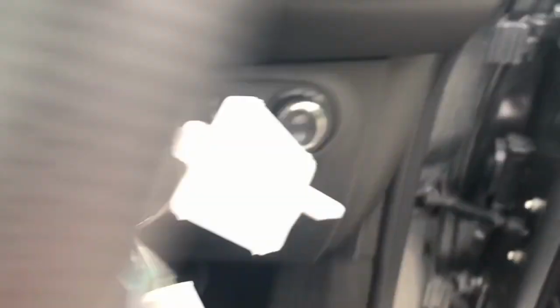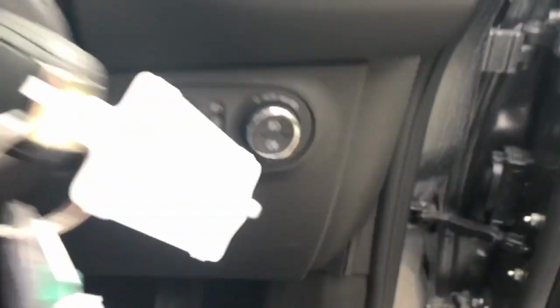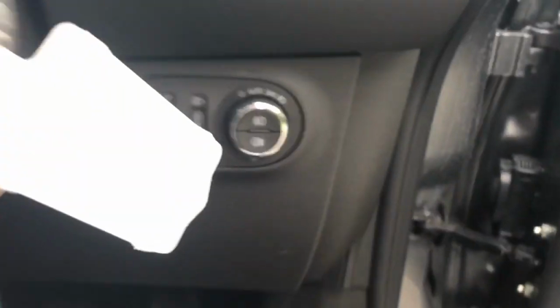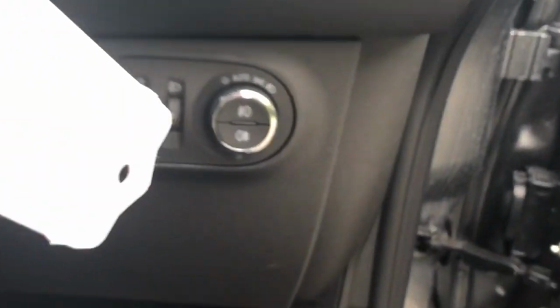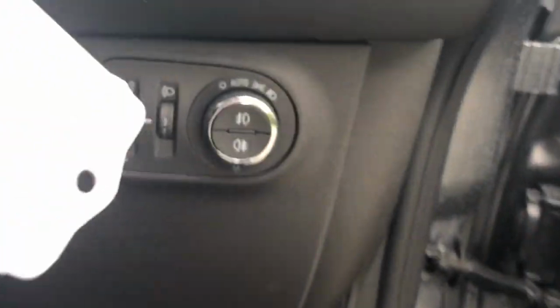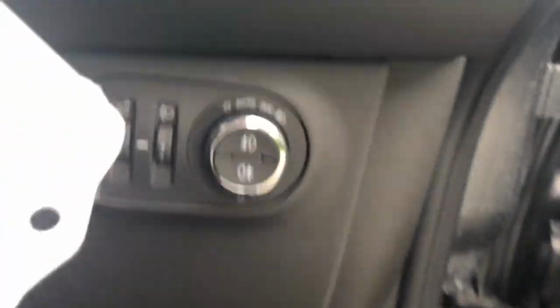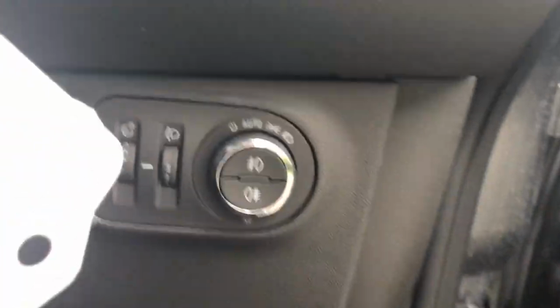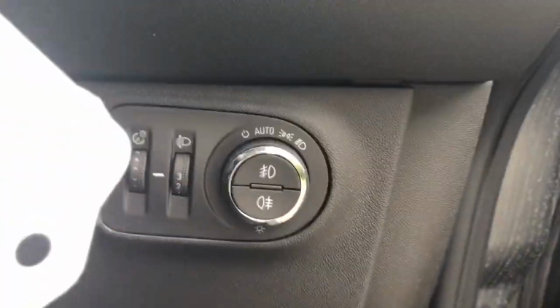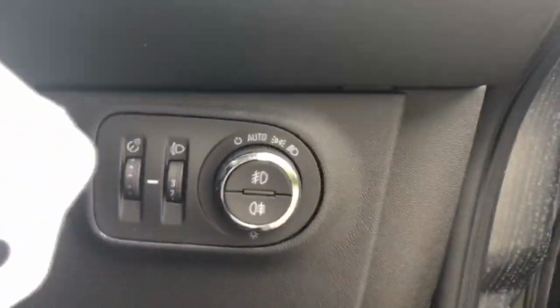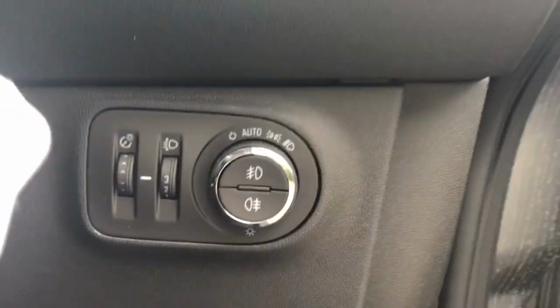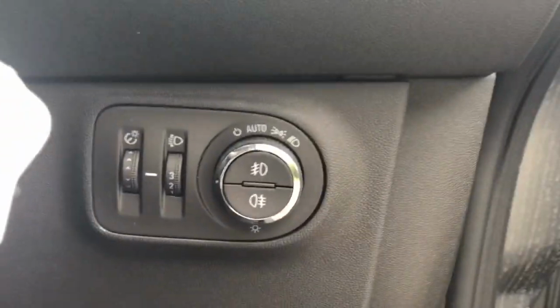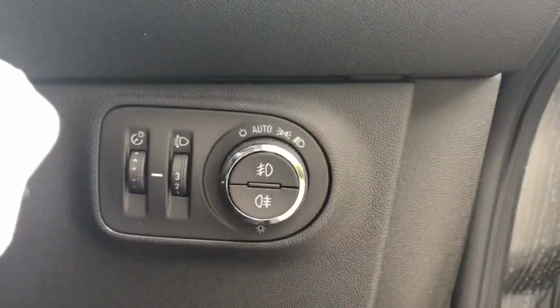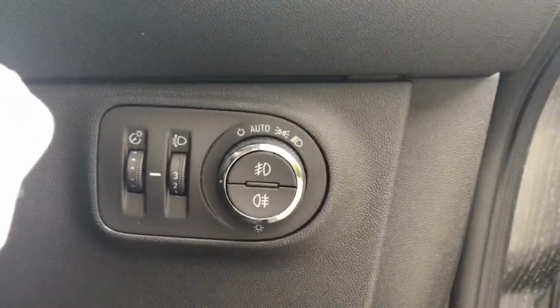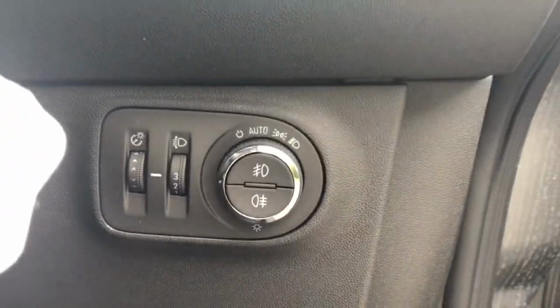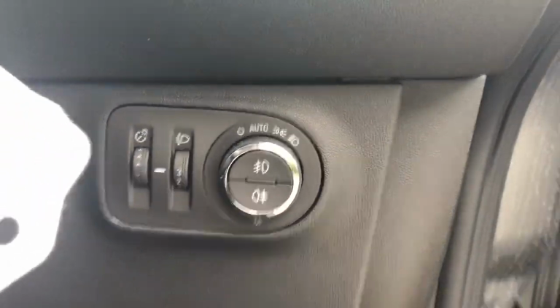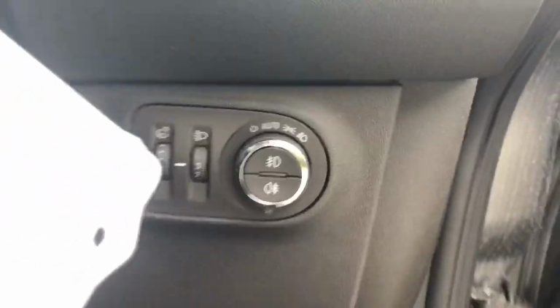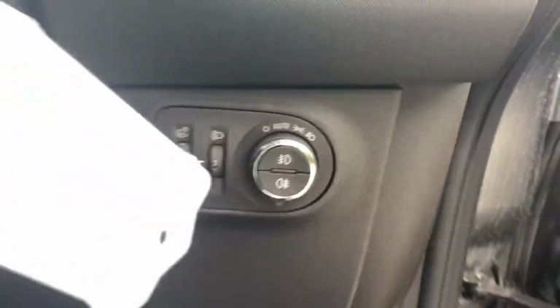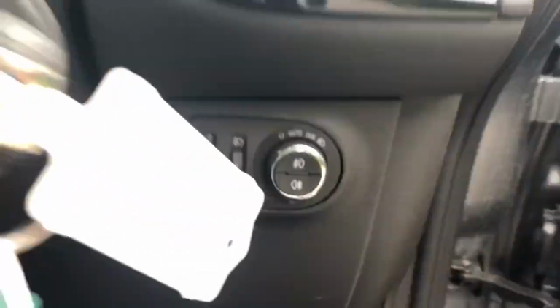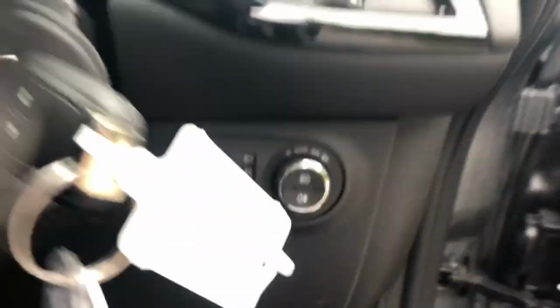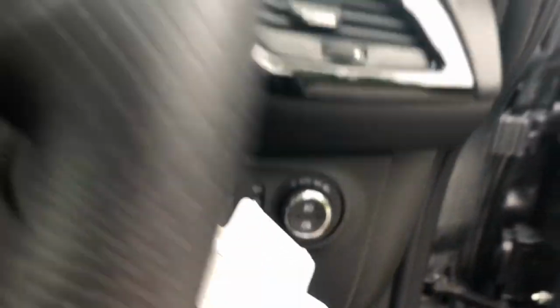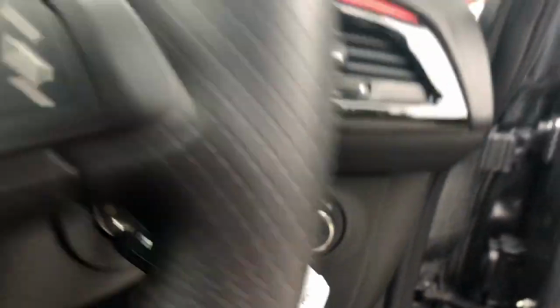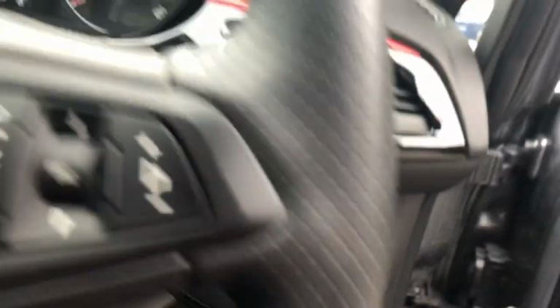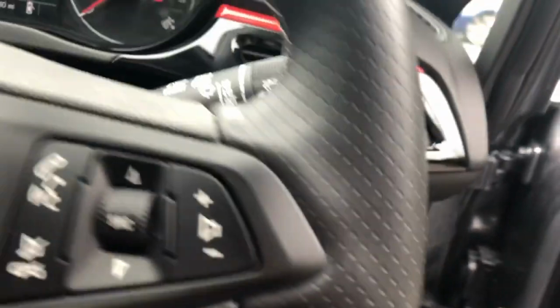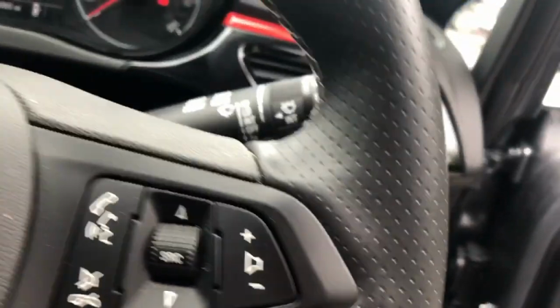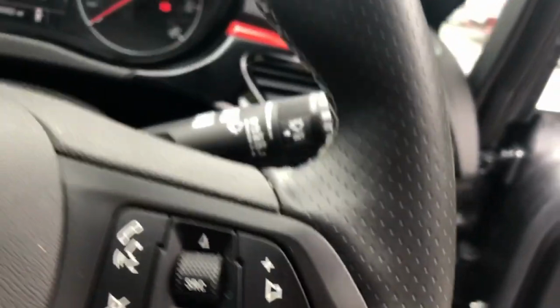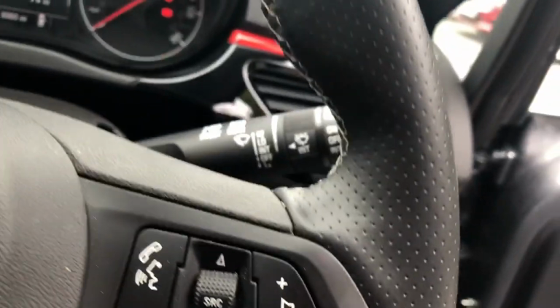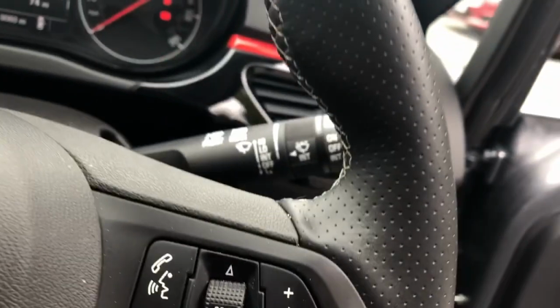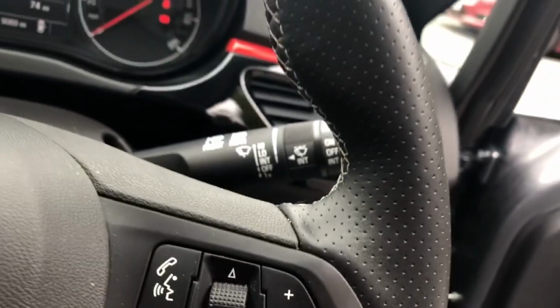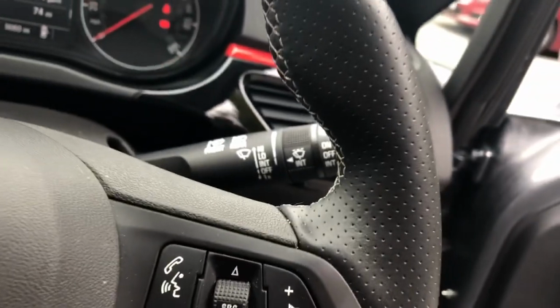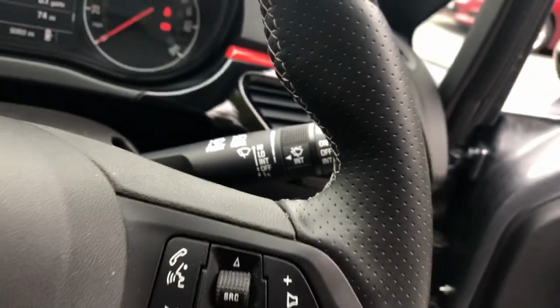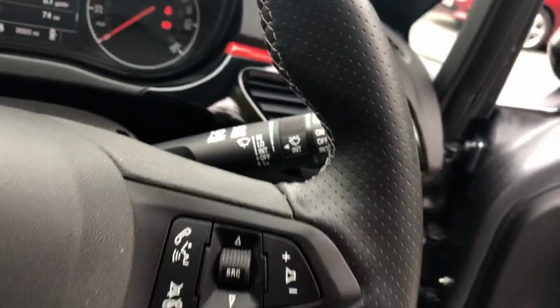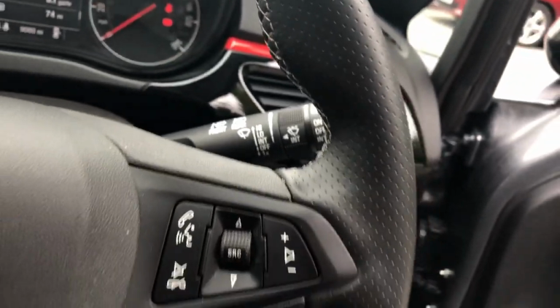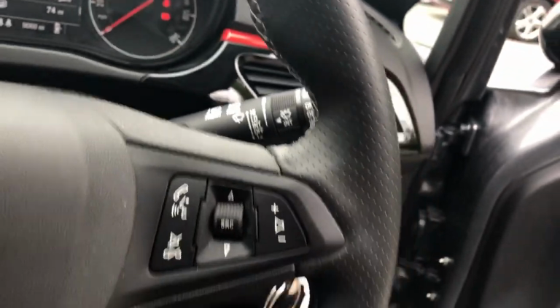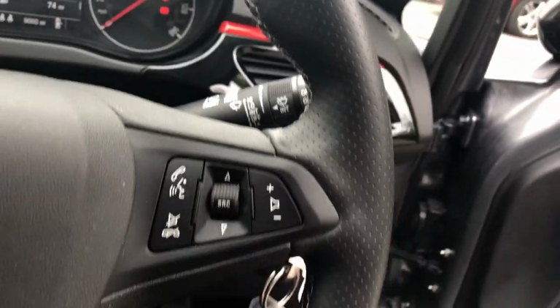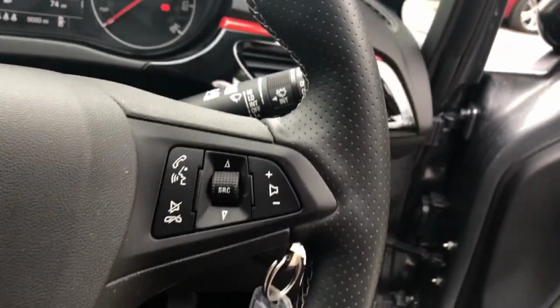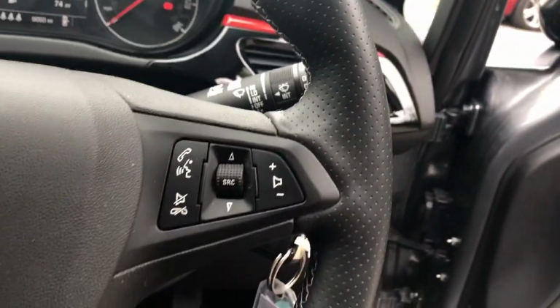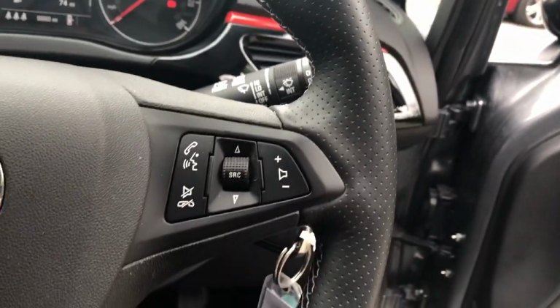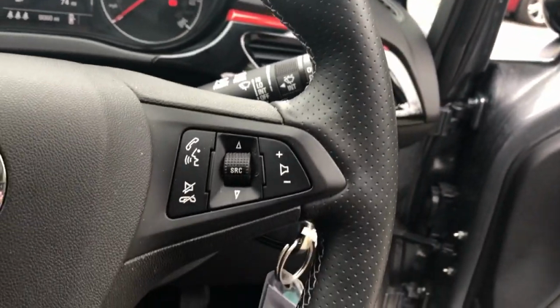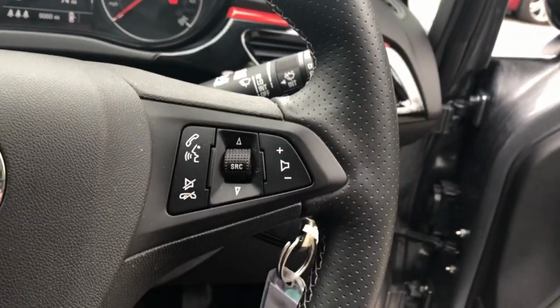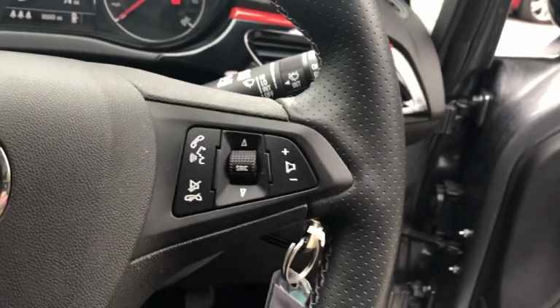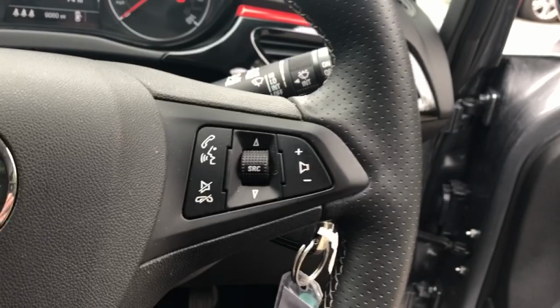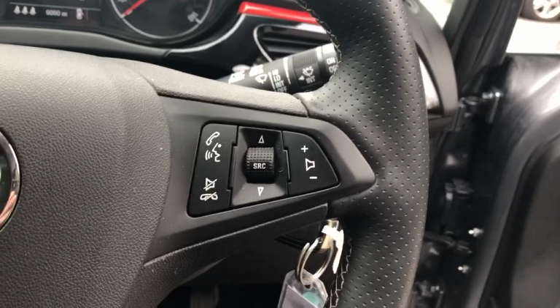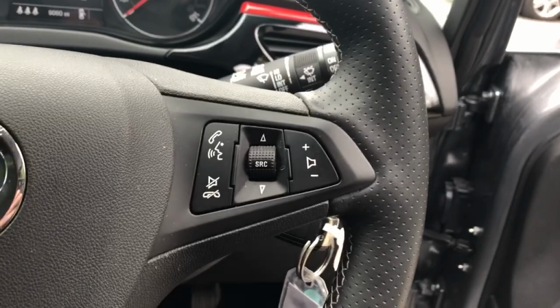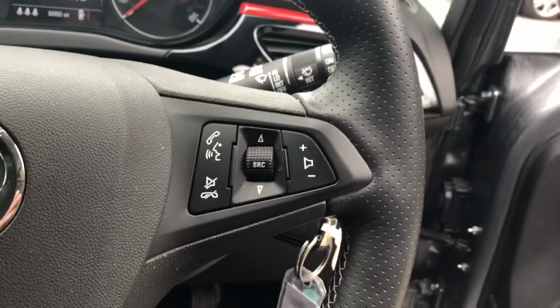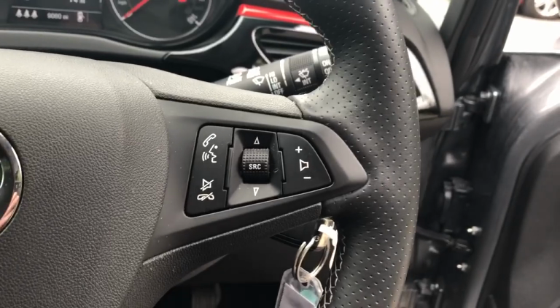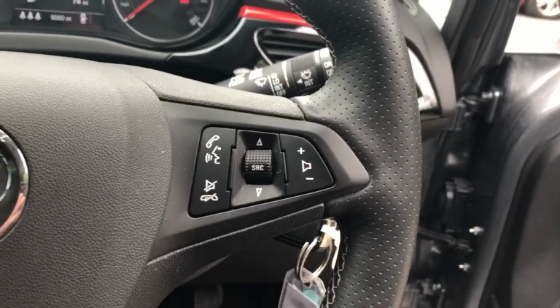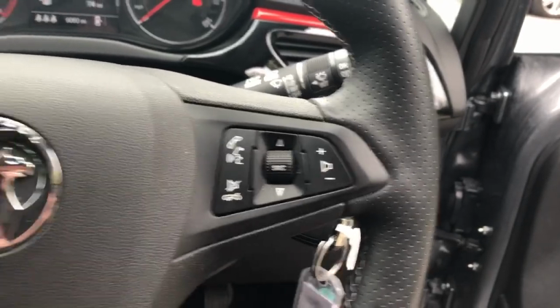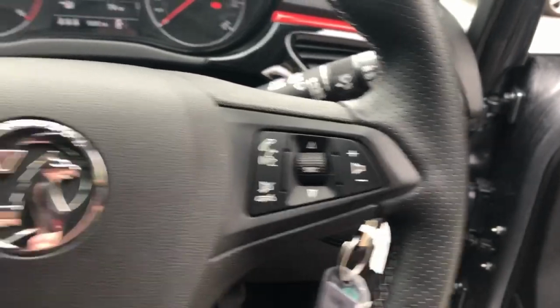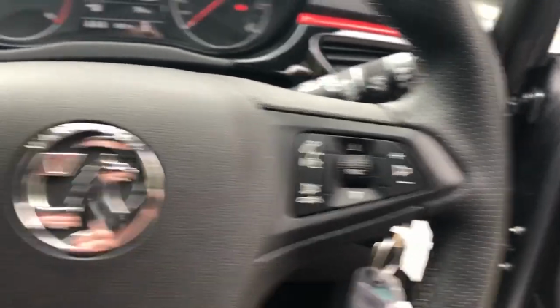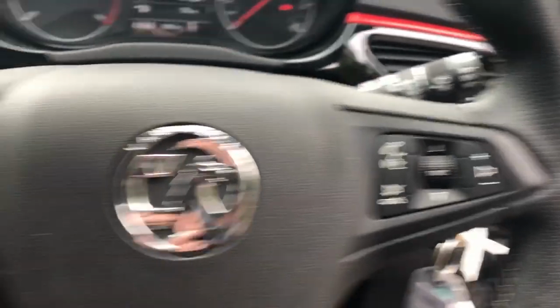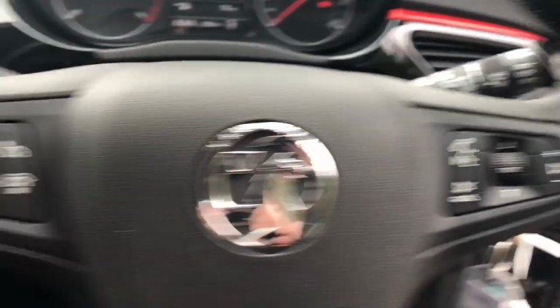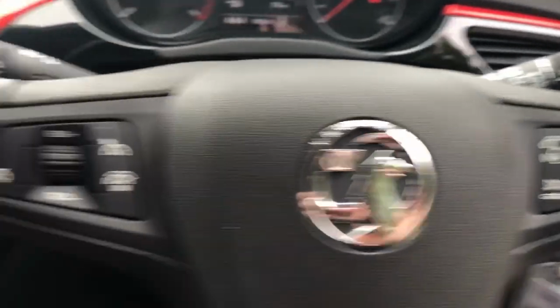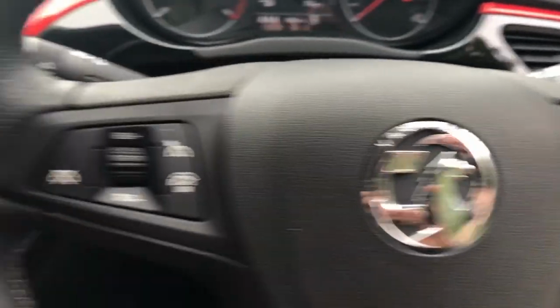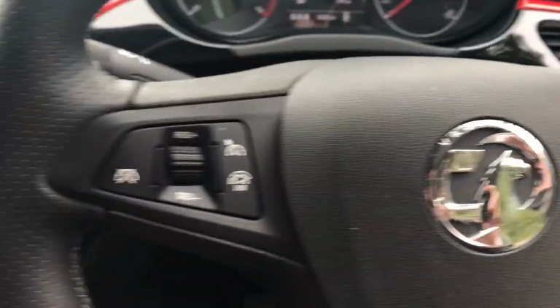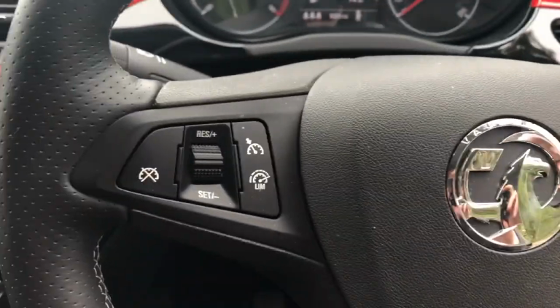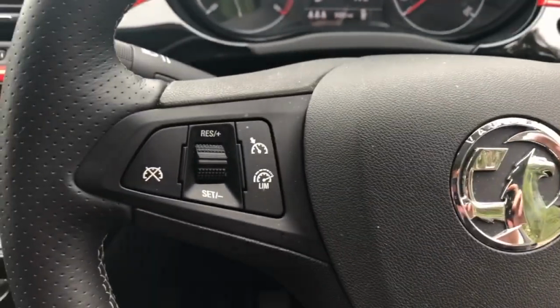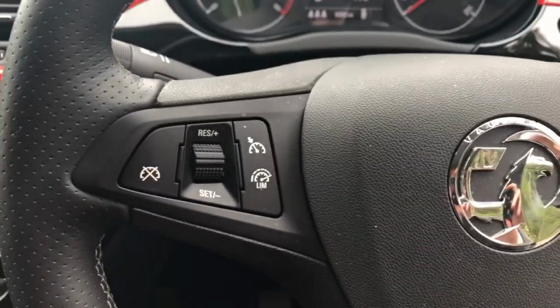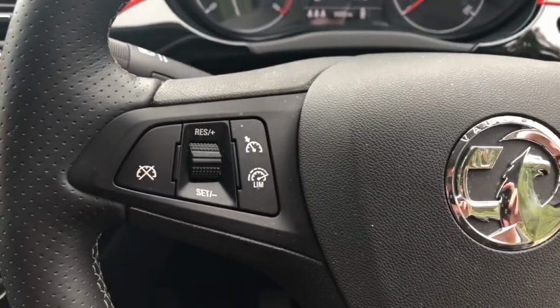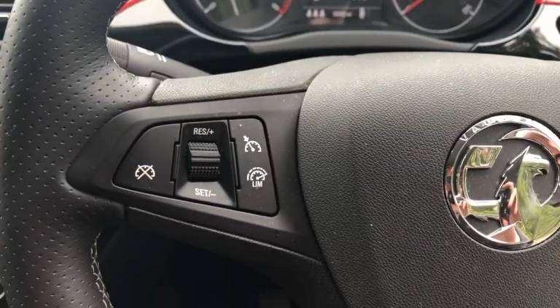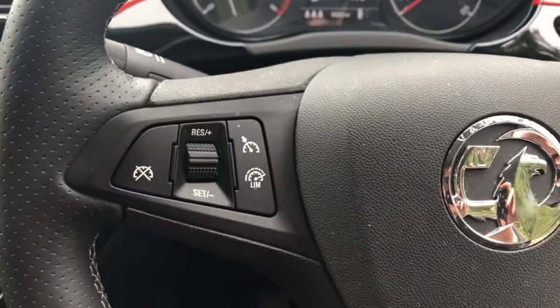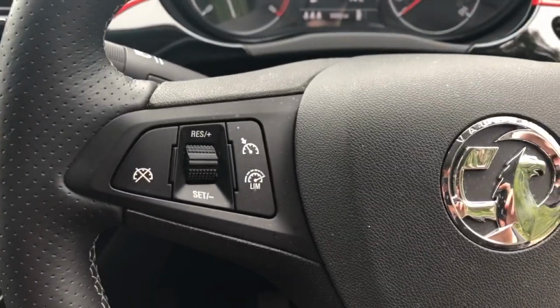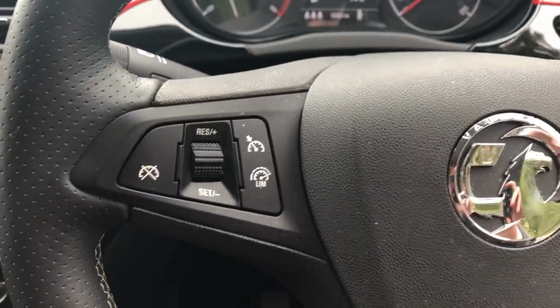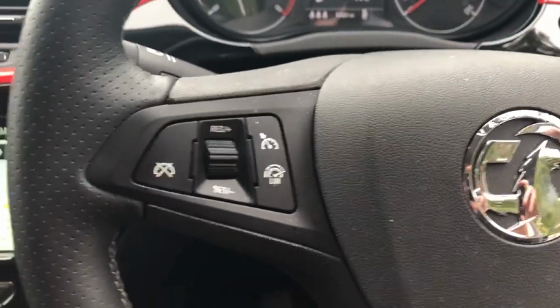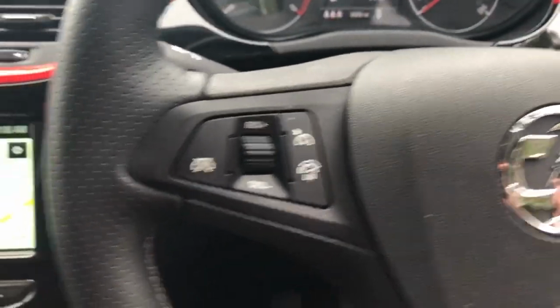We have automatic lights and automatic wipers, along with steering wheel controls for Bluetooth, radio, cruise control, and speed limiter.